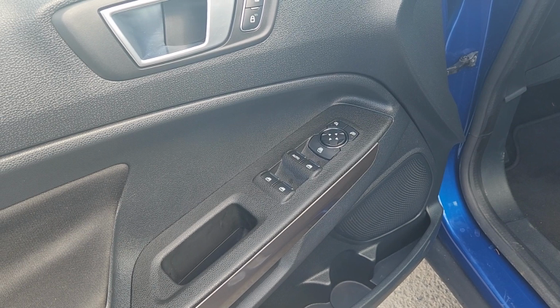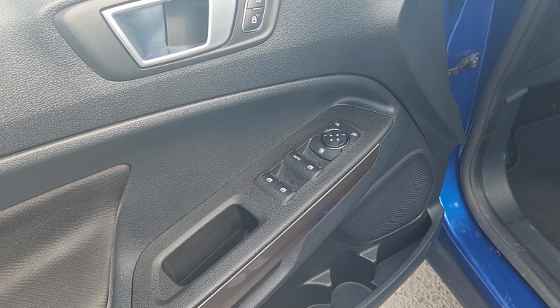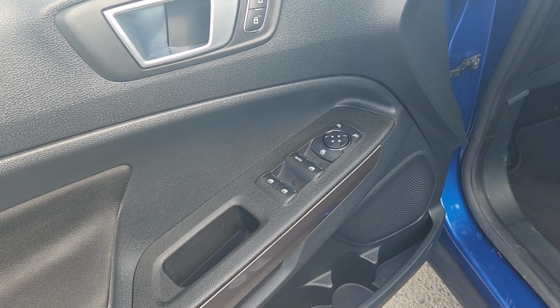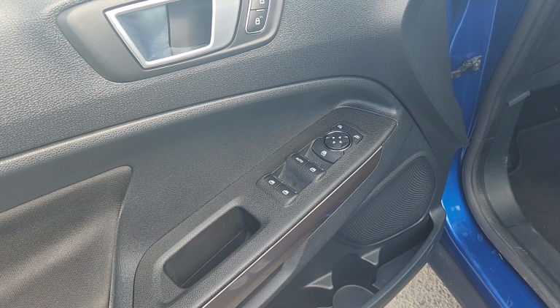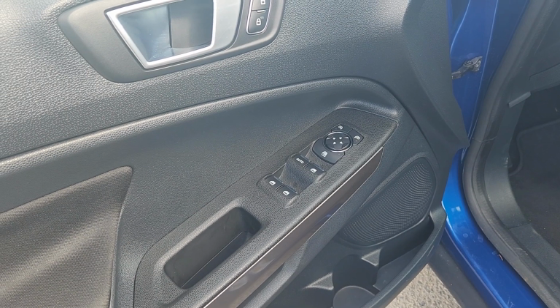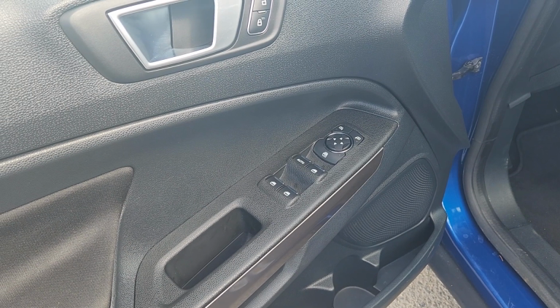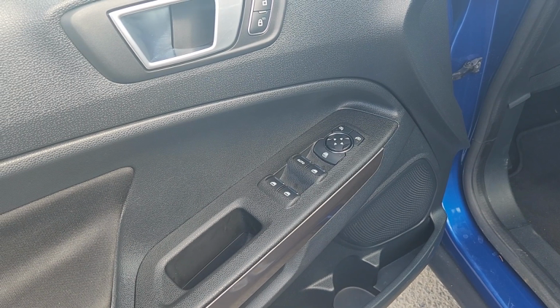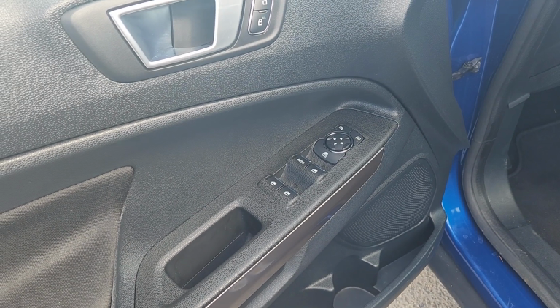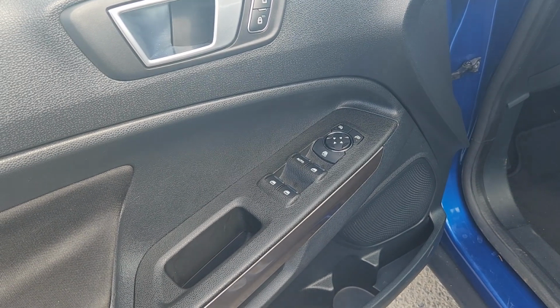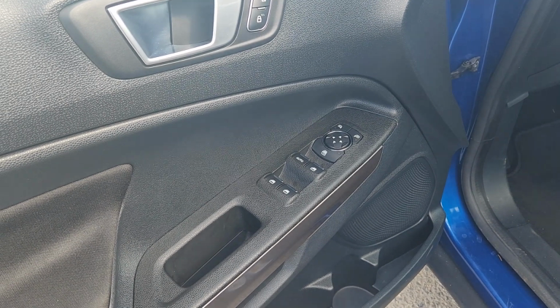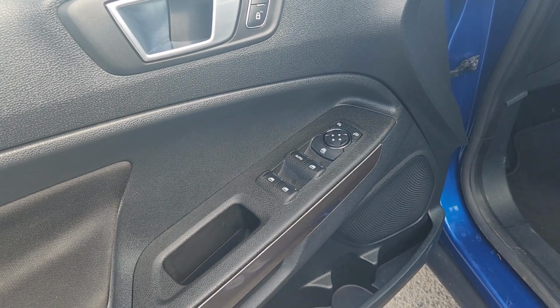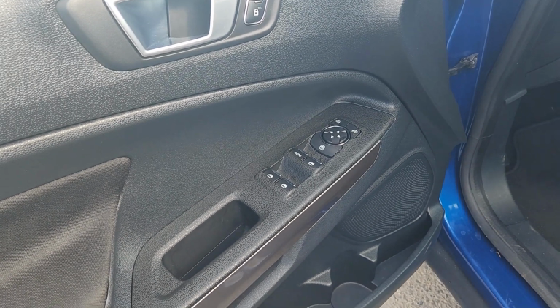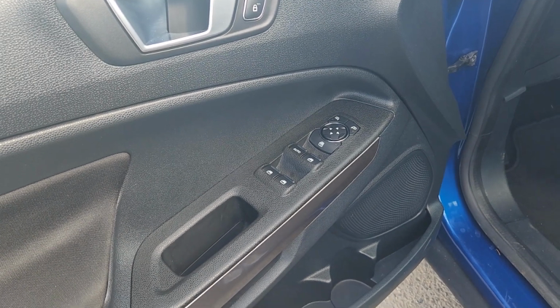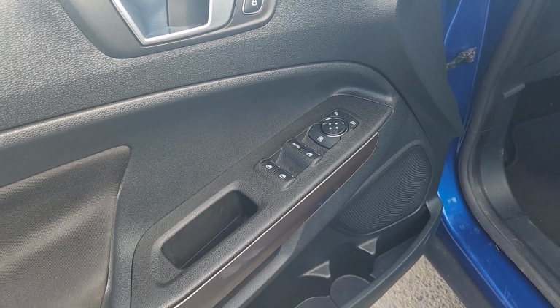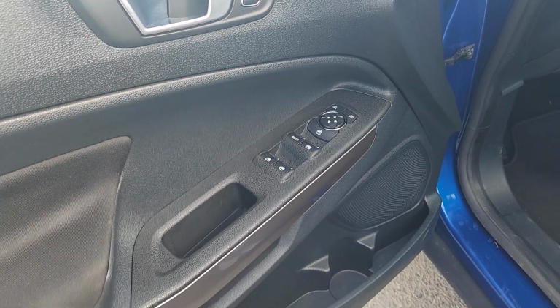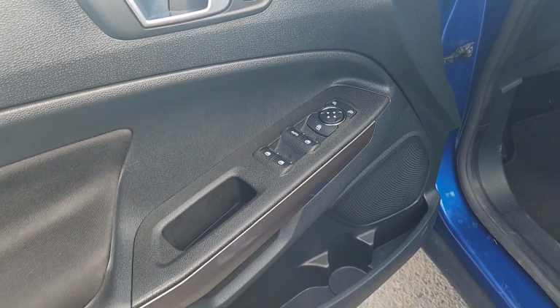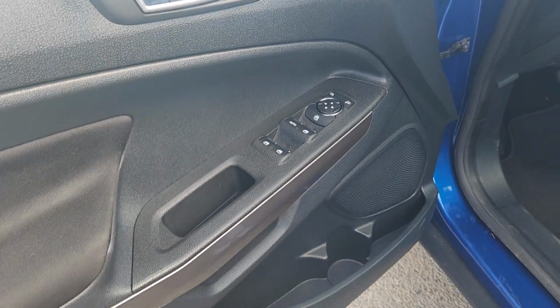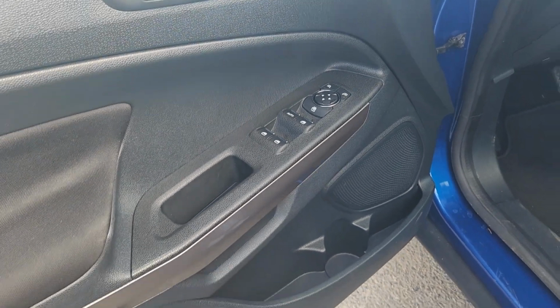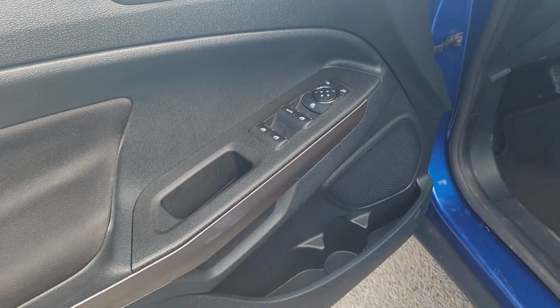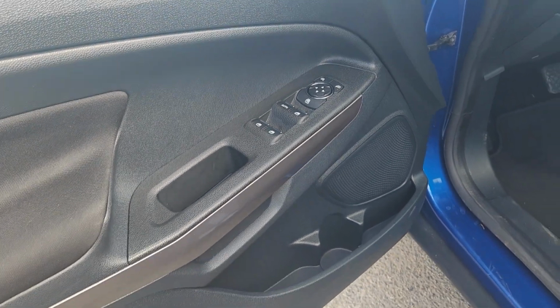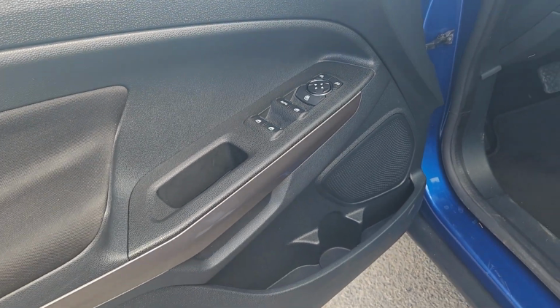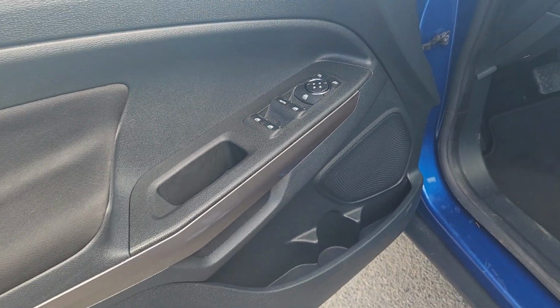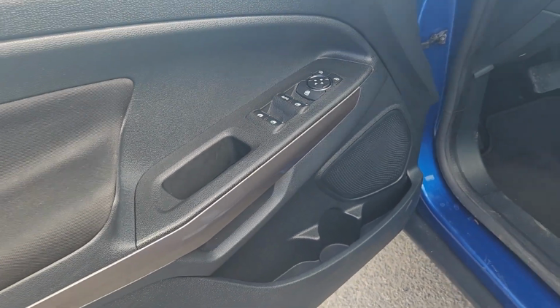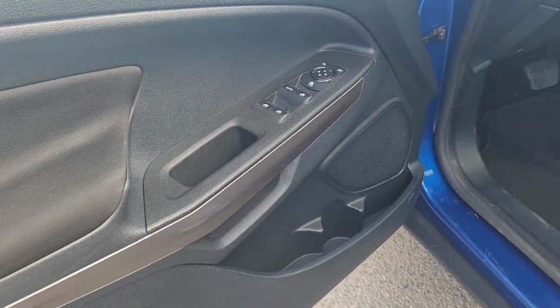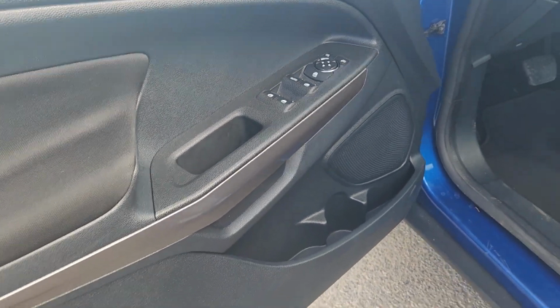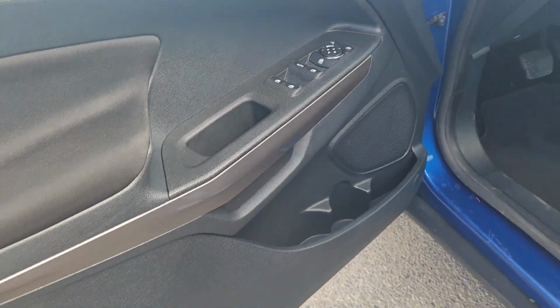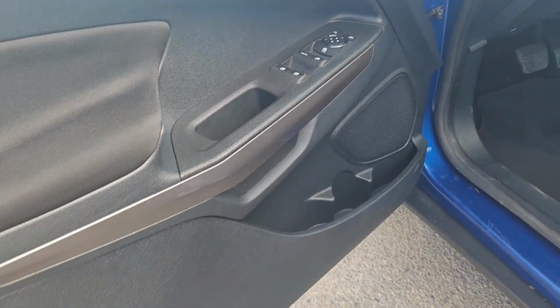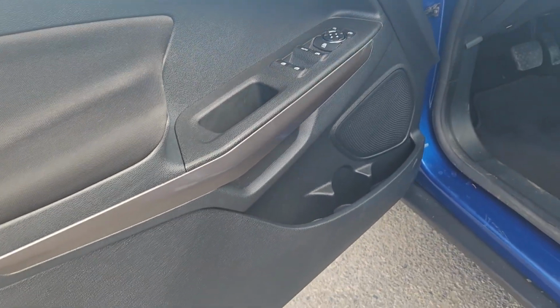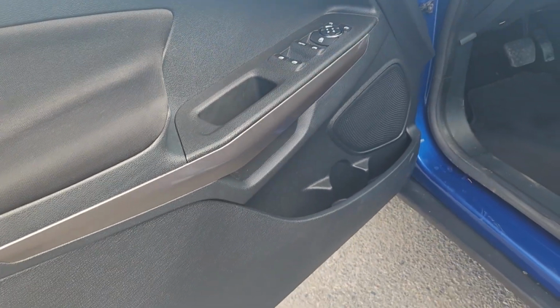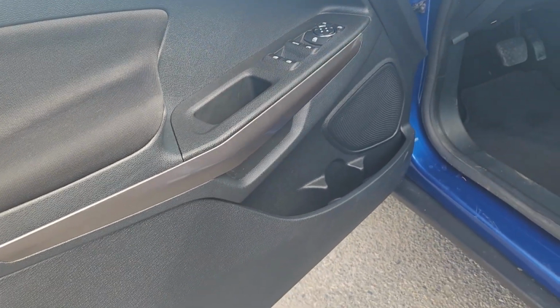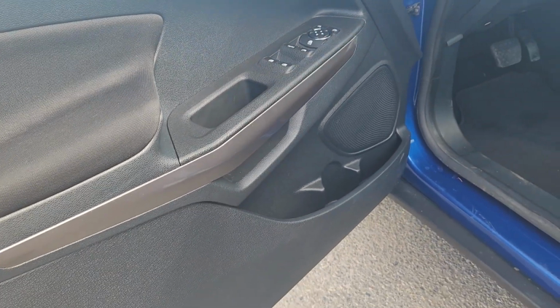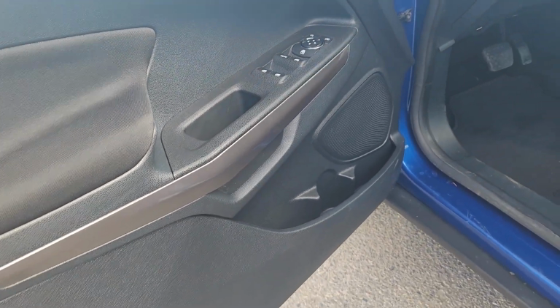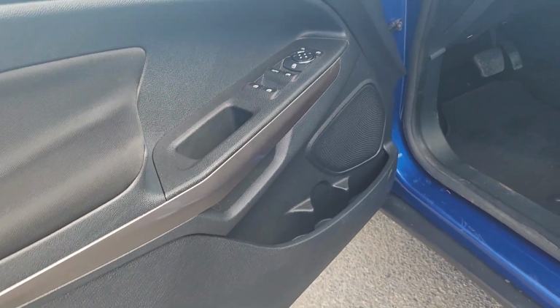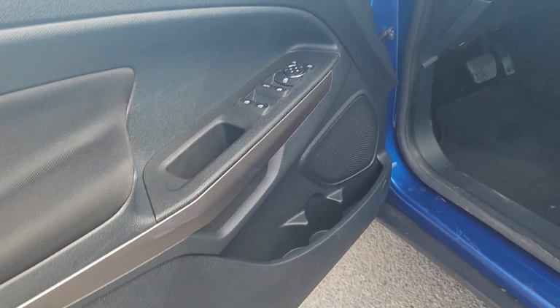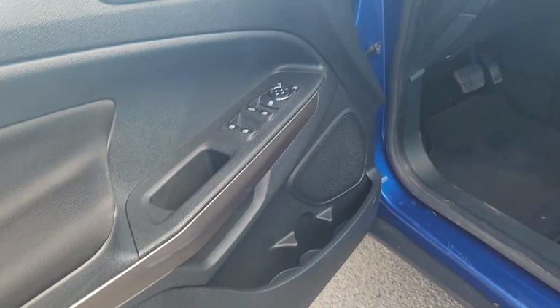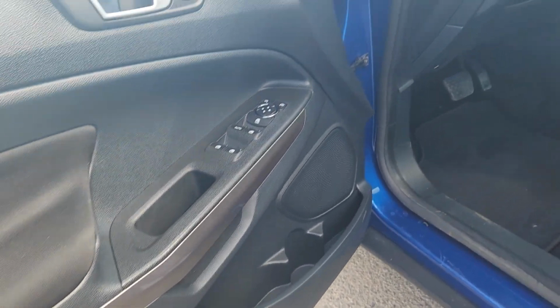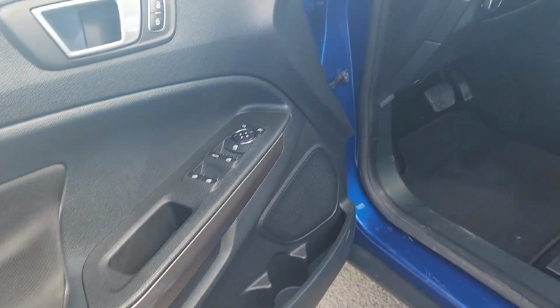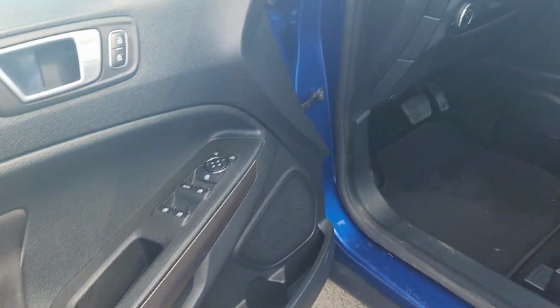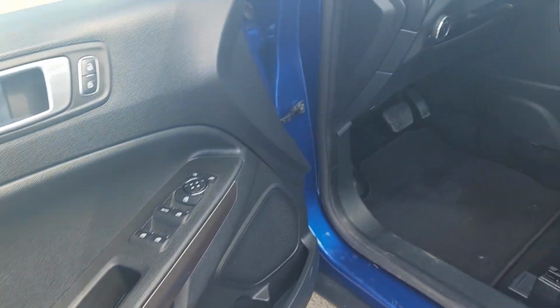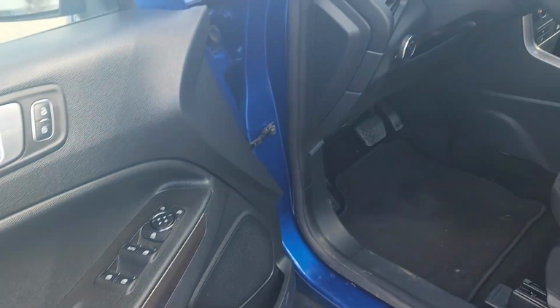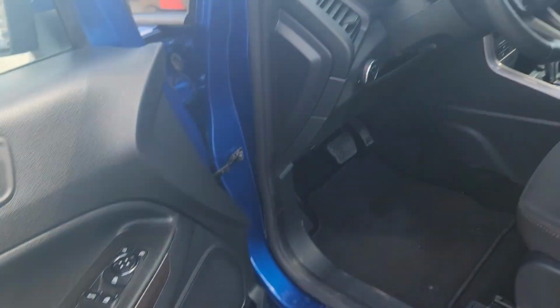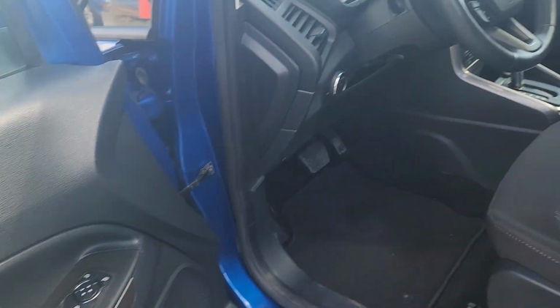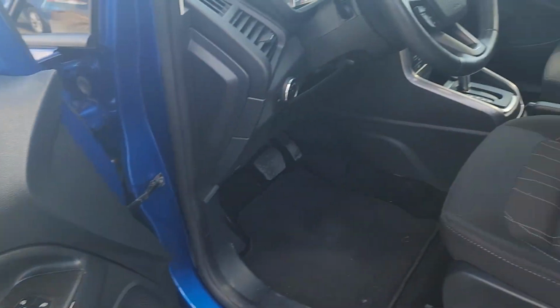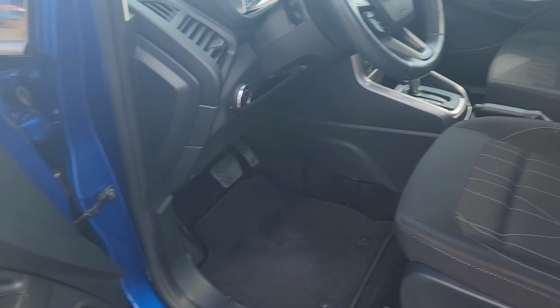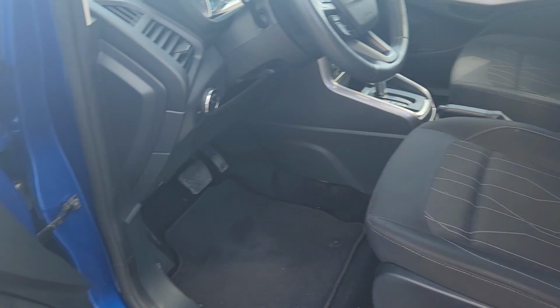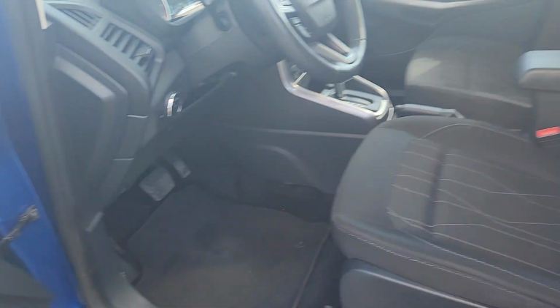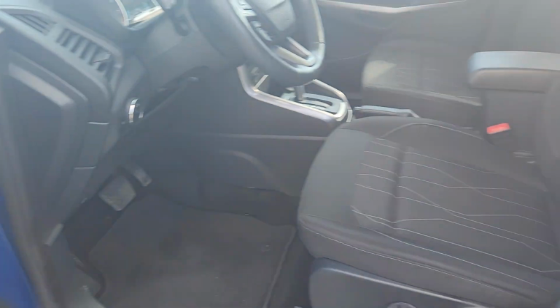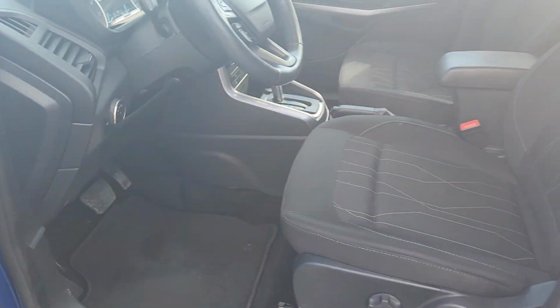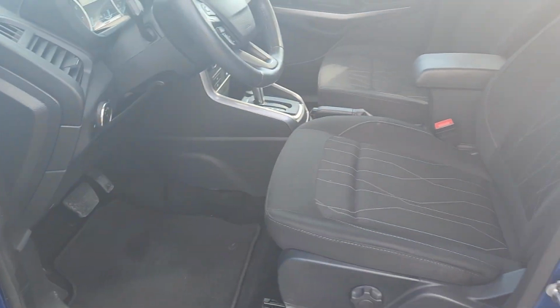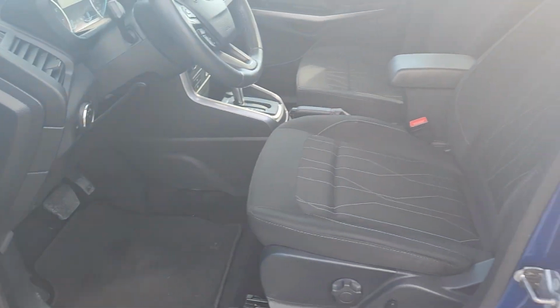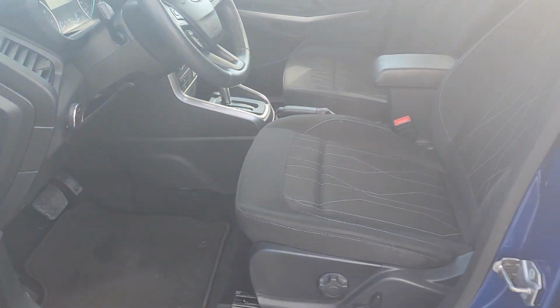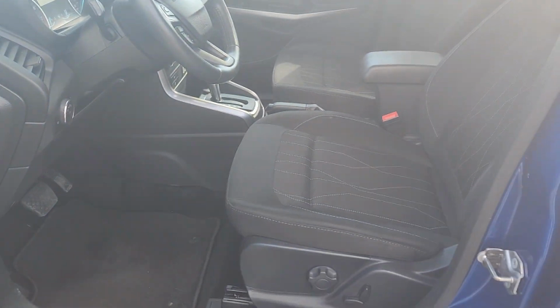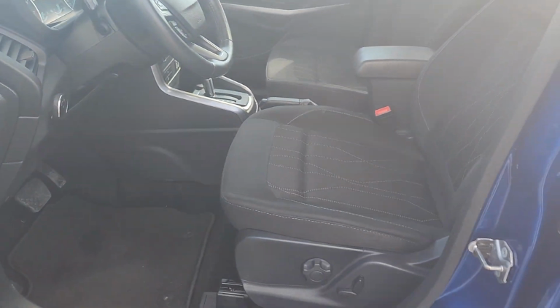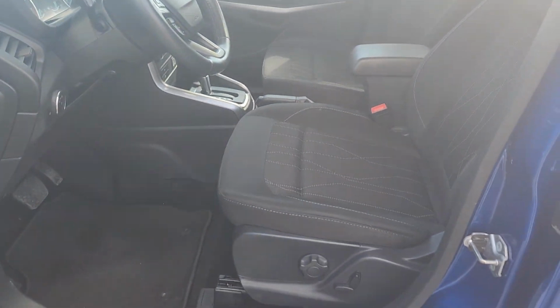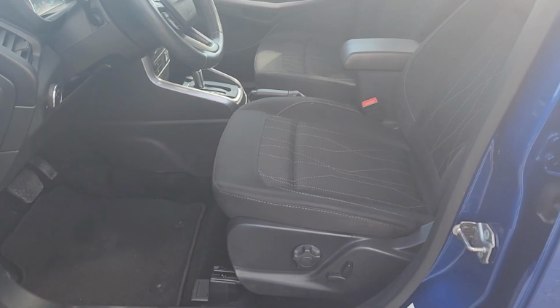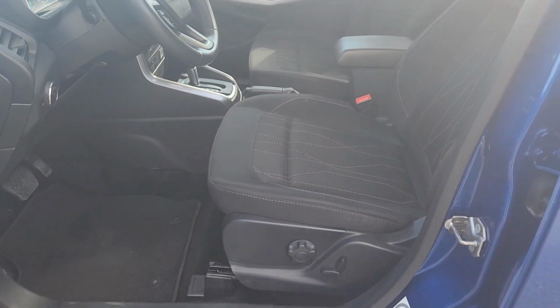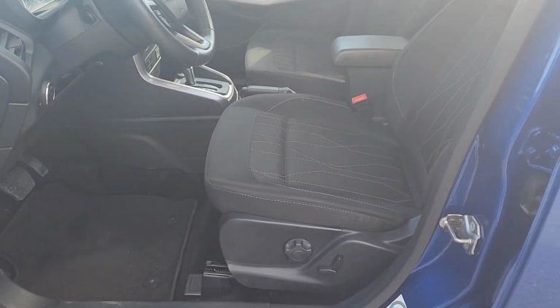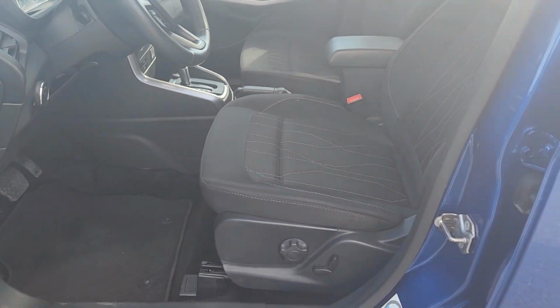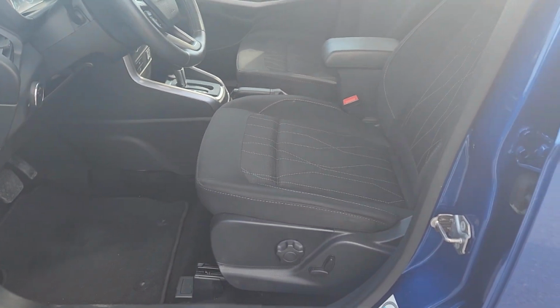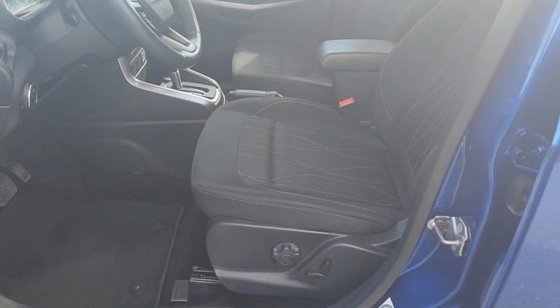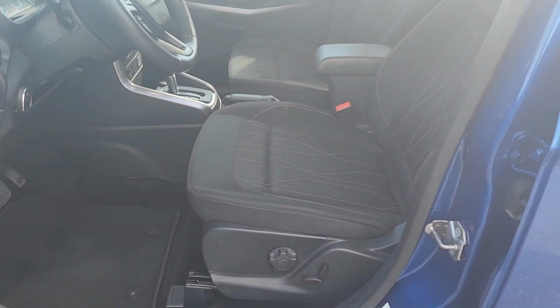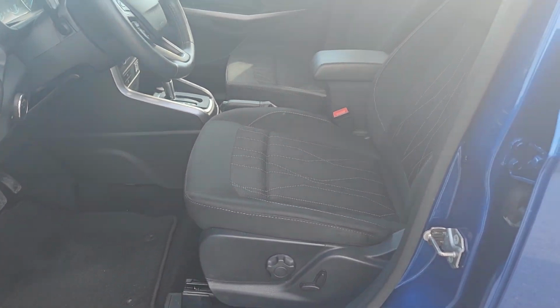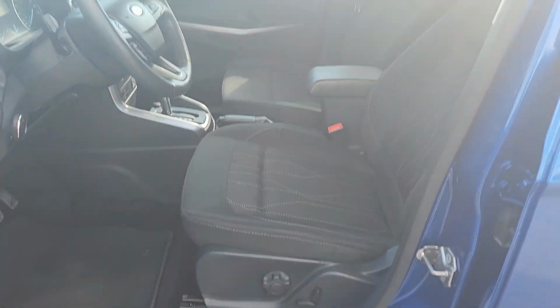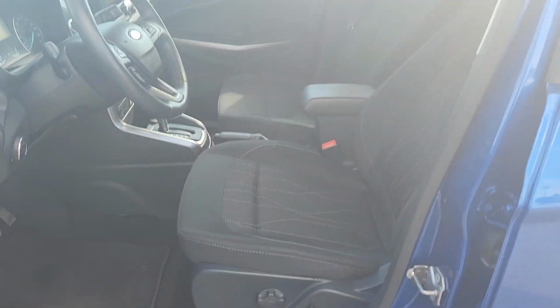On the driver's side door you have power locks and windows with storage and cup holders underneath. The inside is a black cloth material.